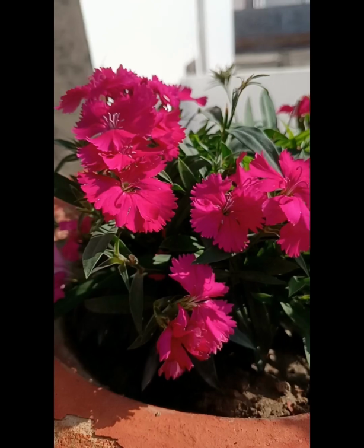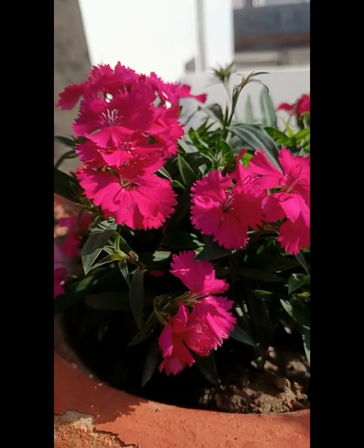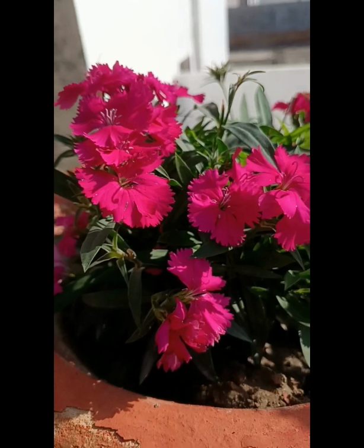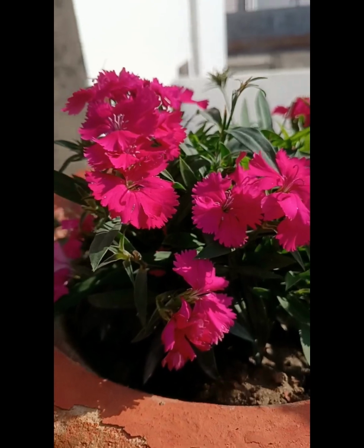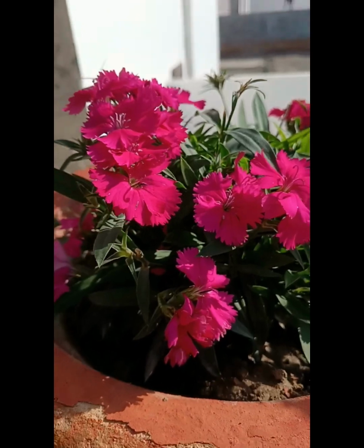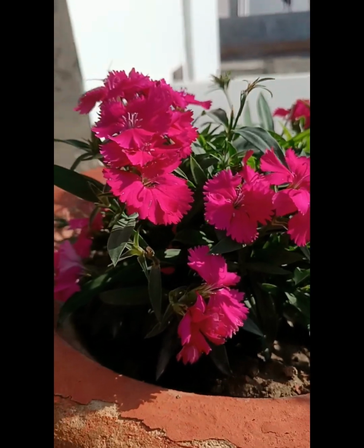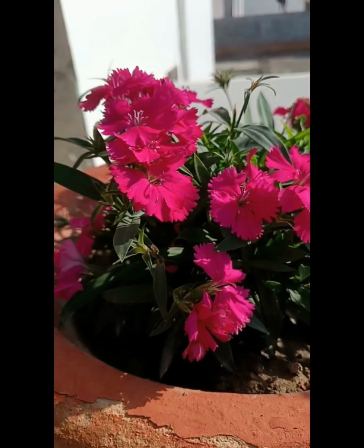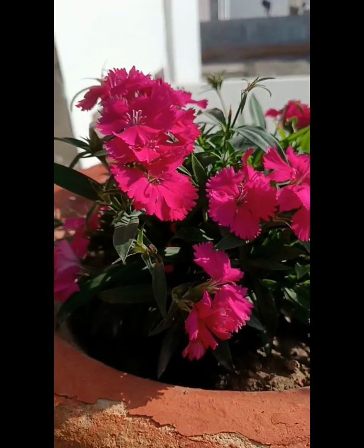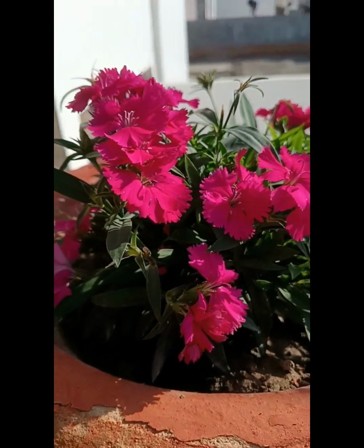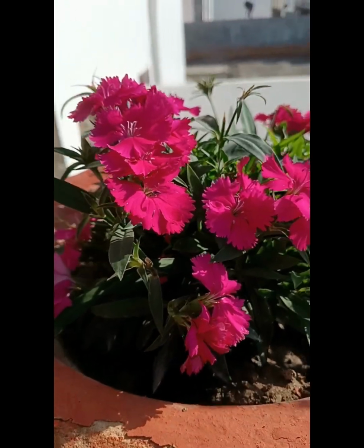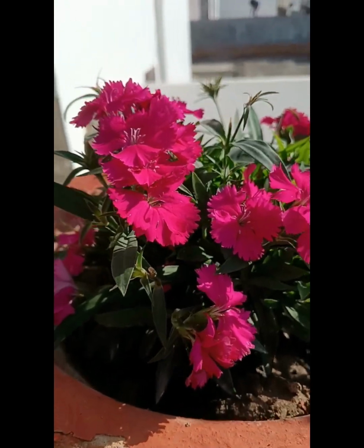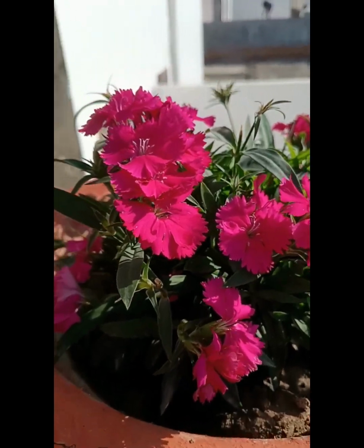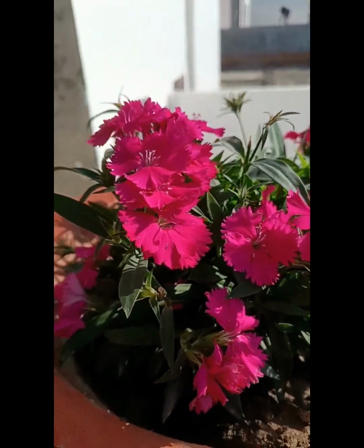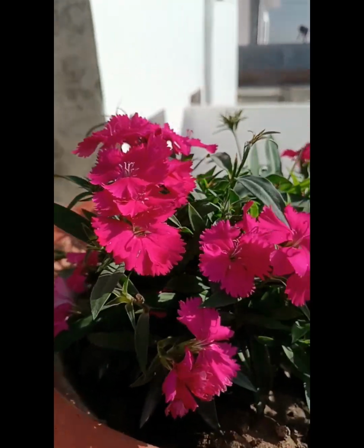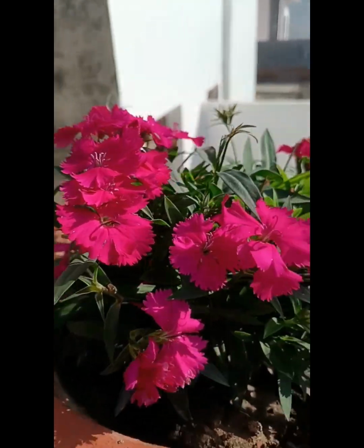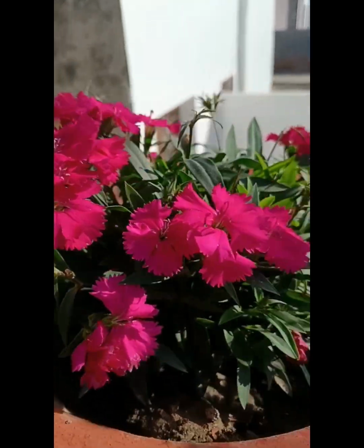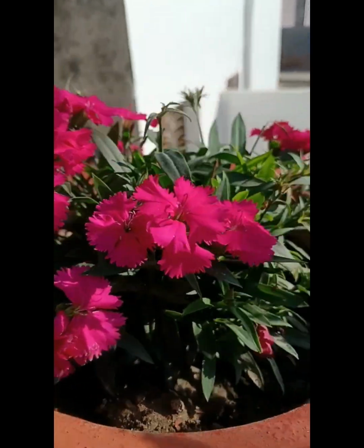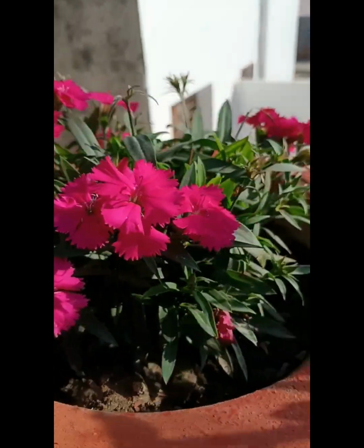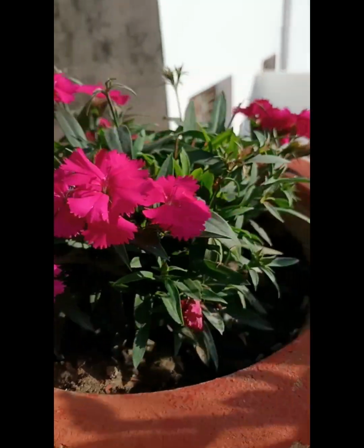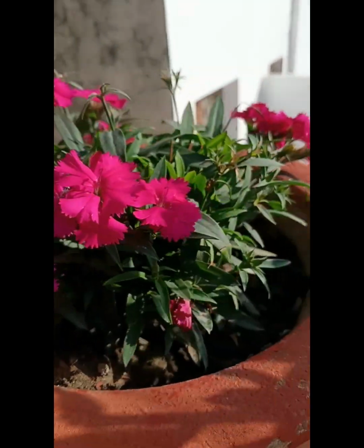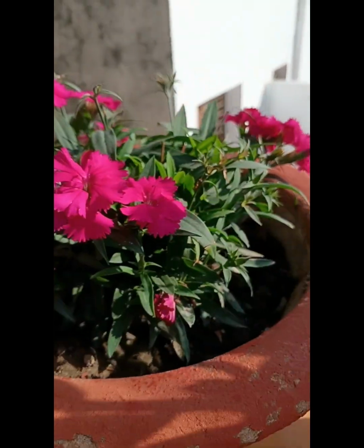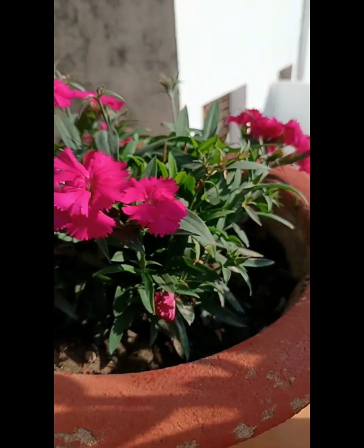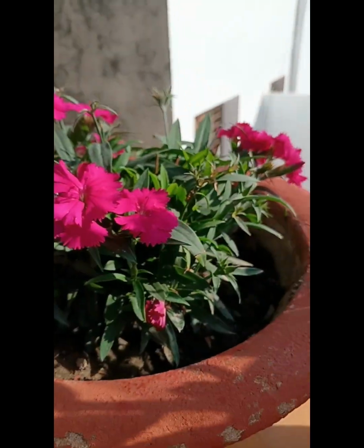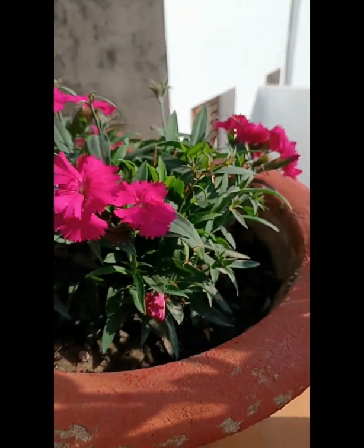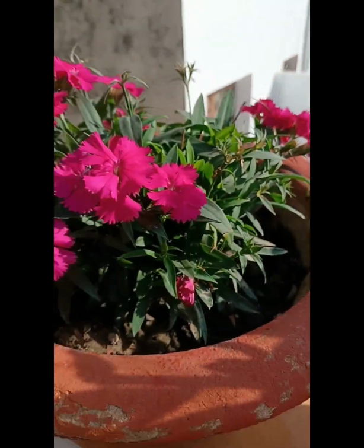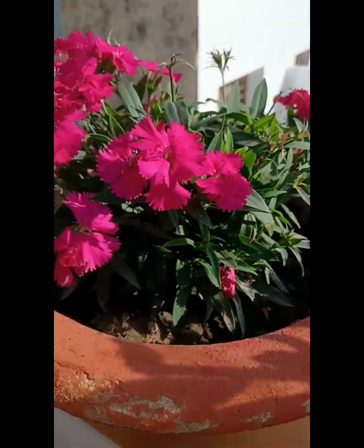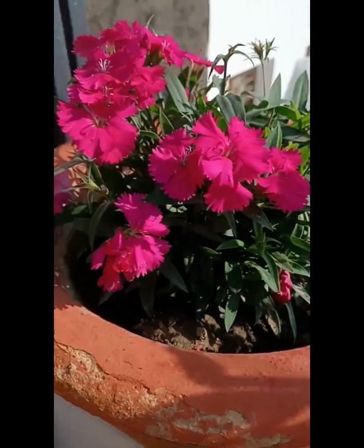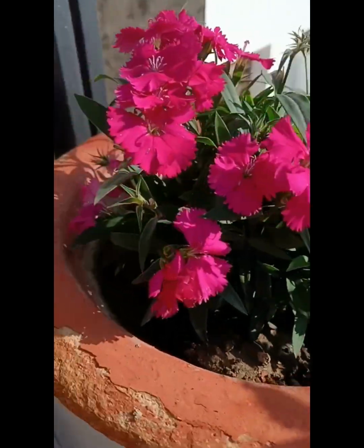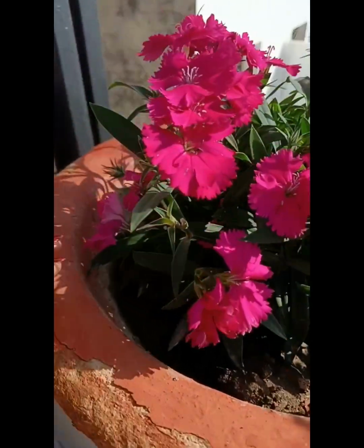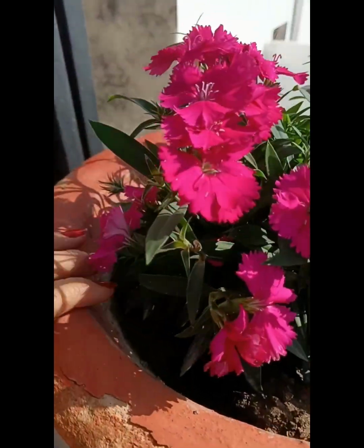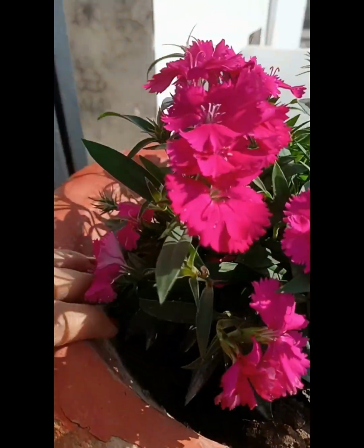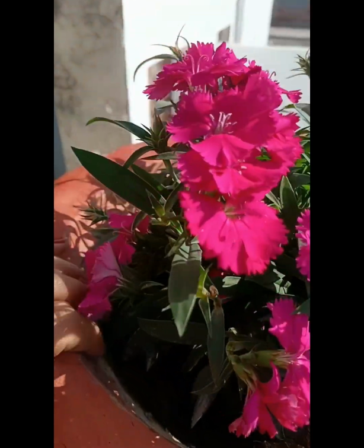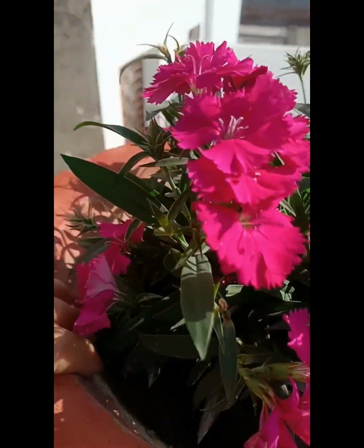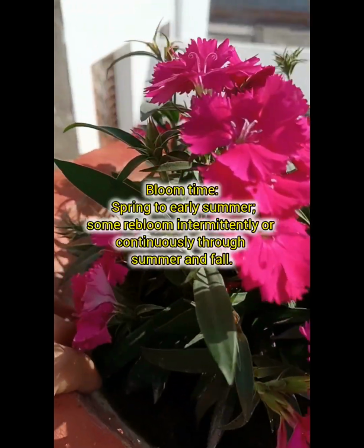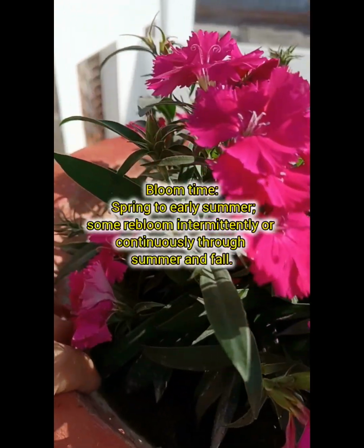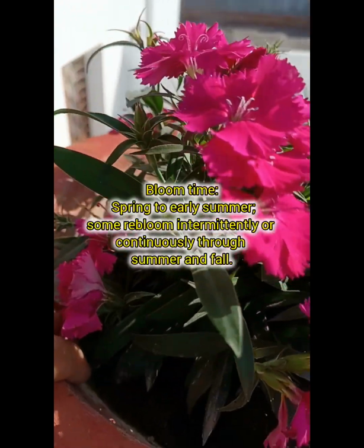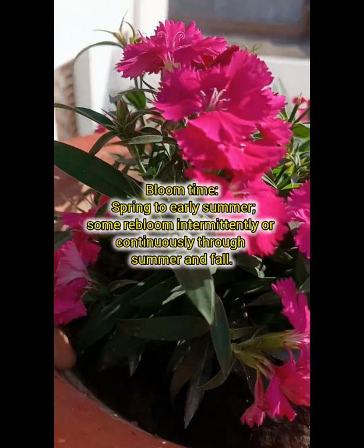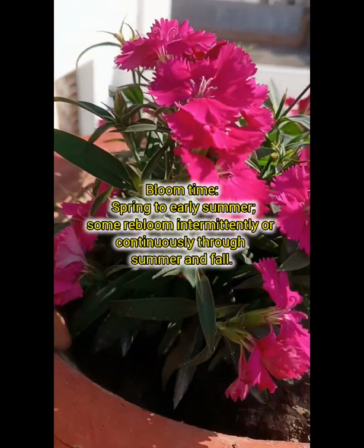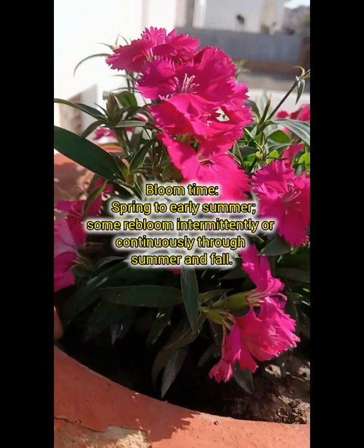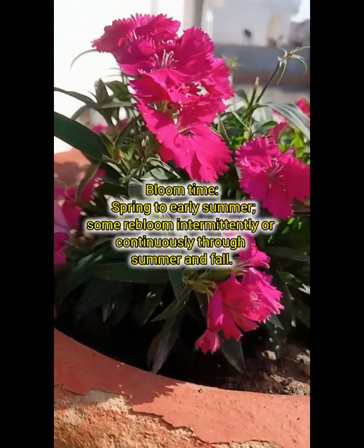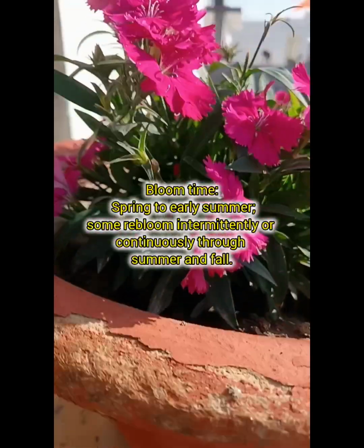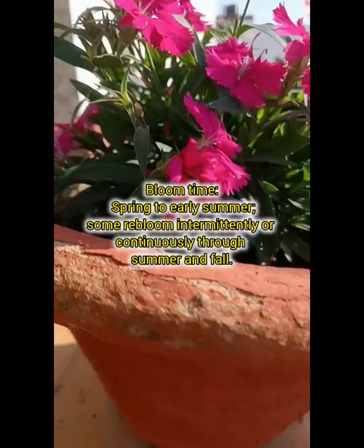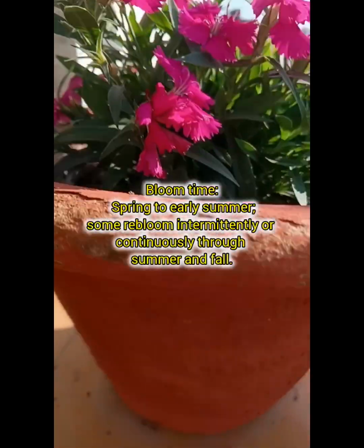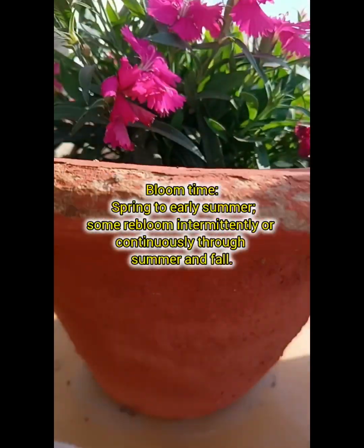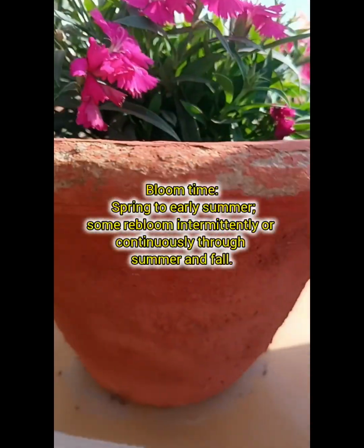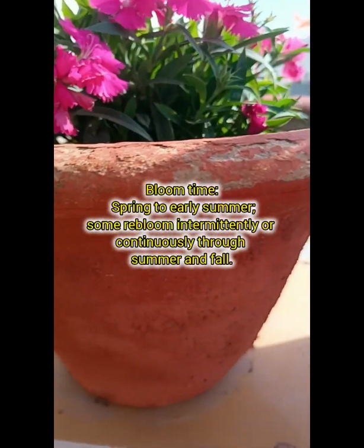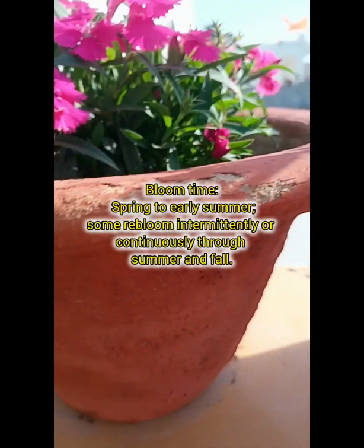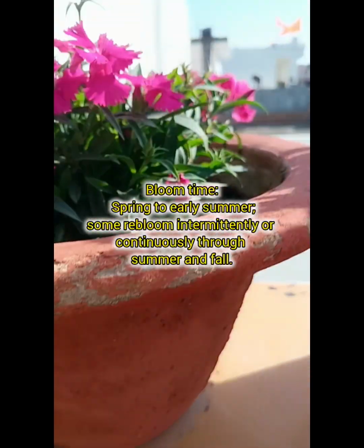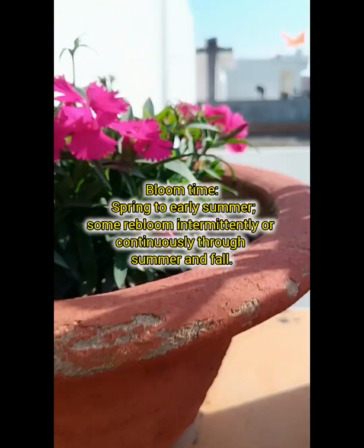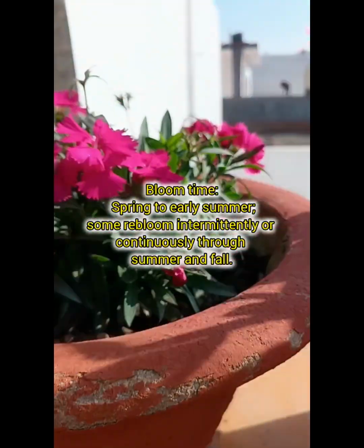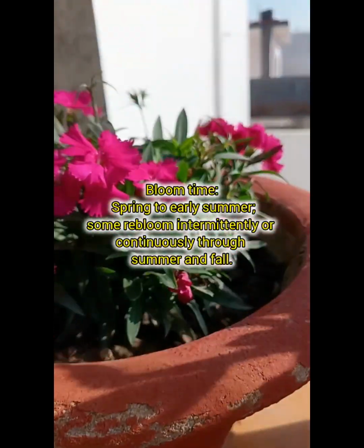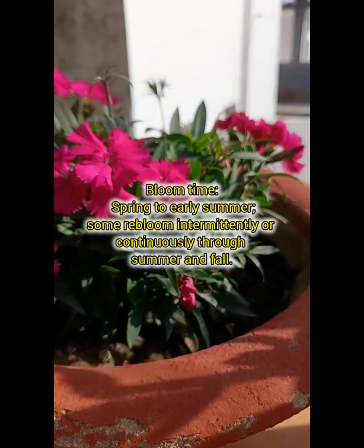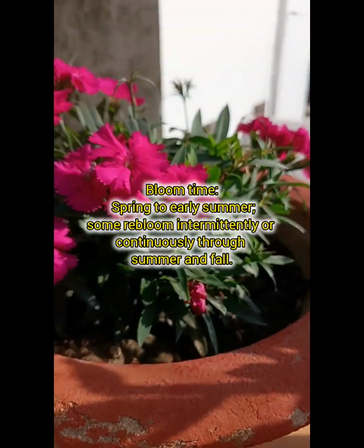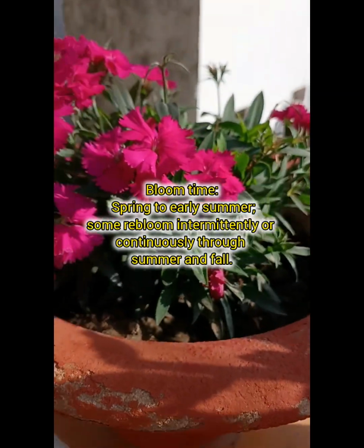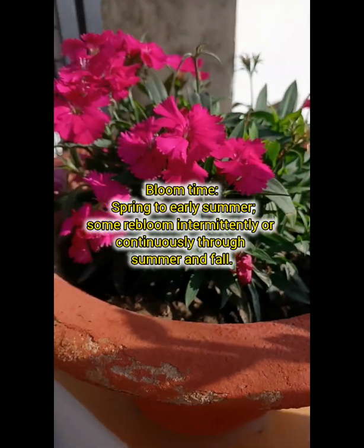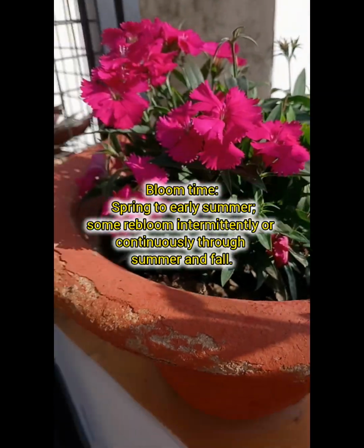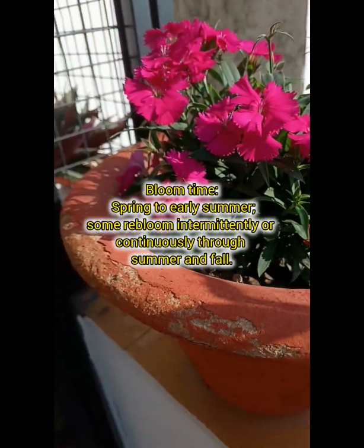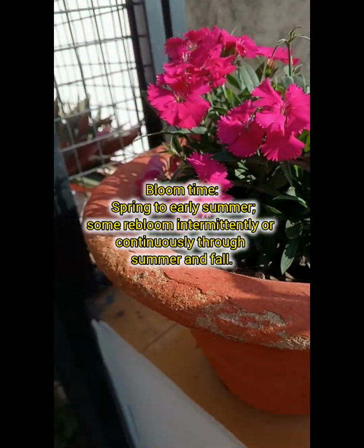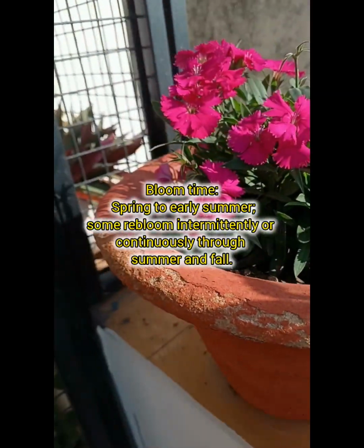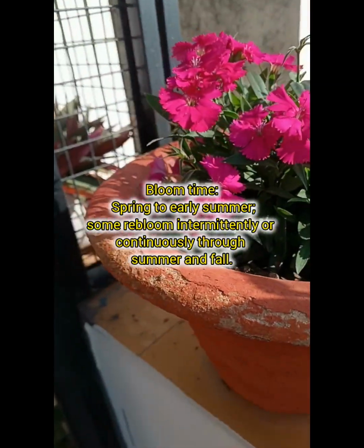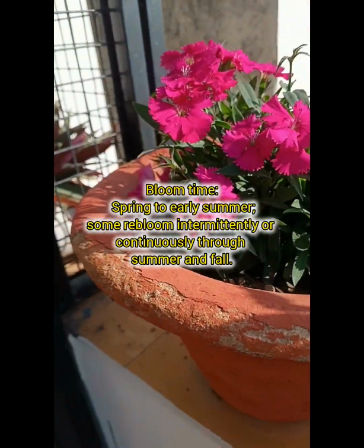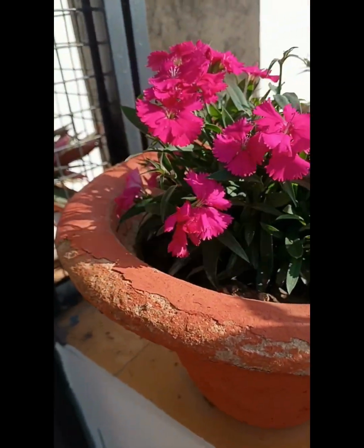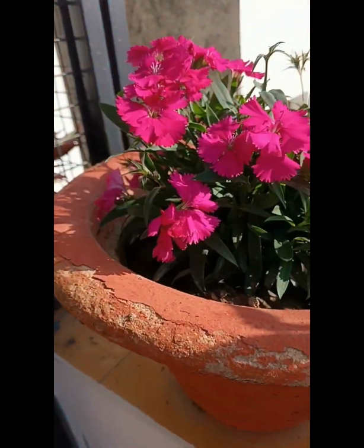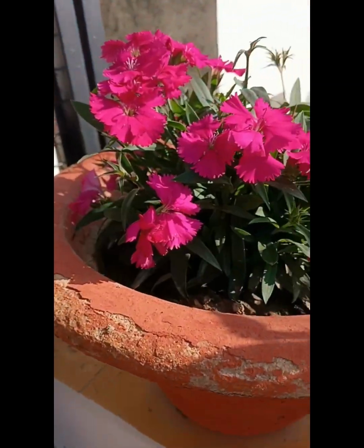Today we talk about the dentist plant. This was my first video on YouTube. It is blooming very well.